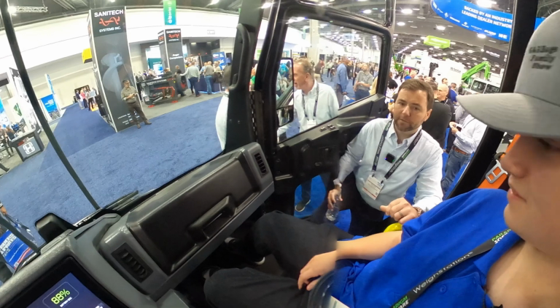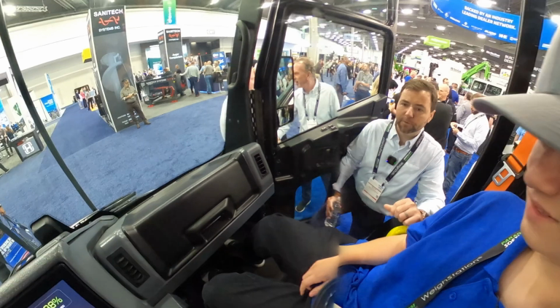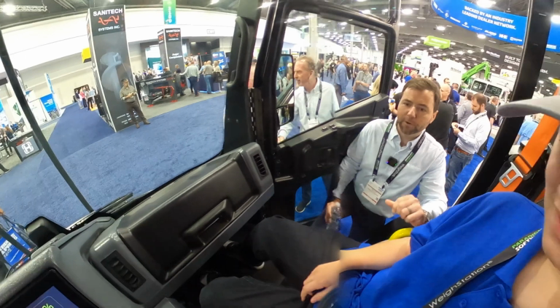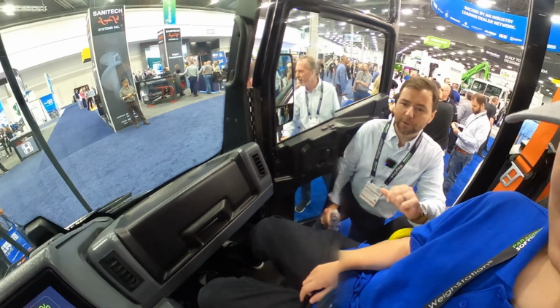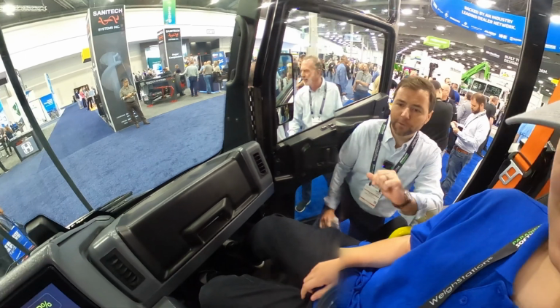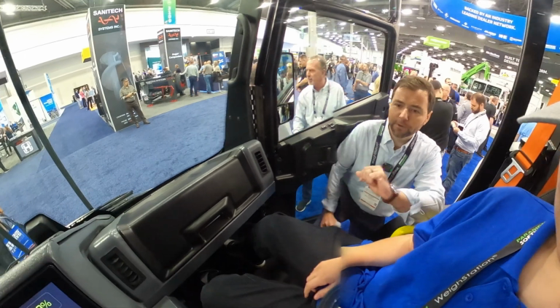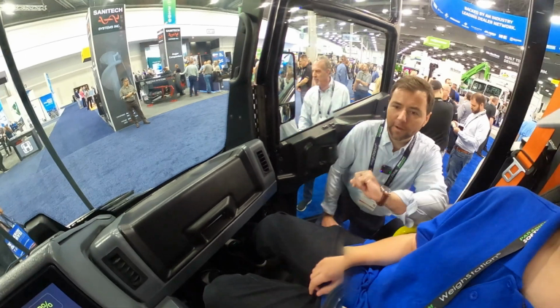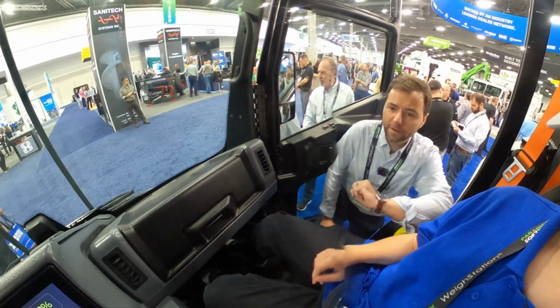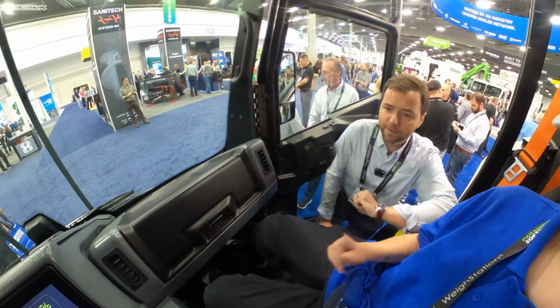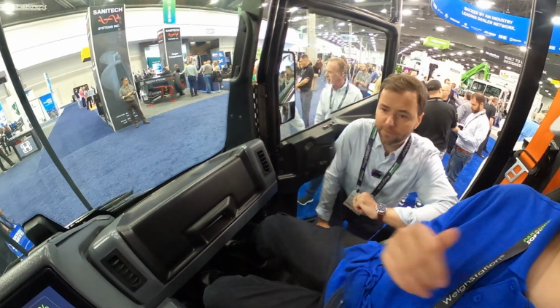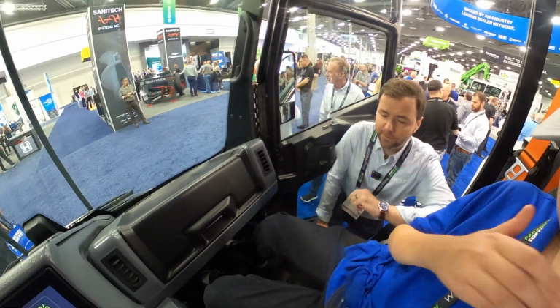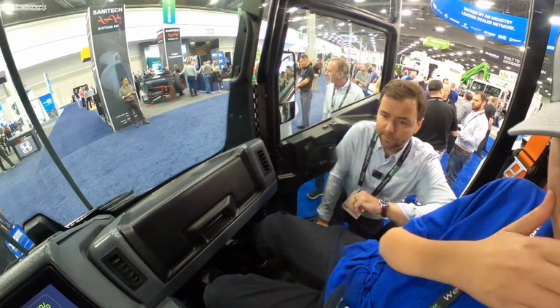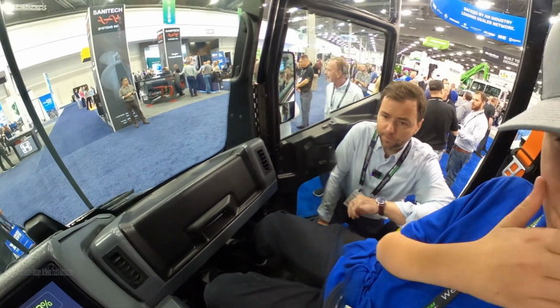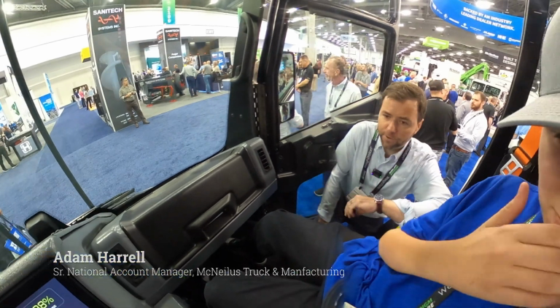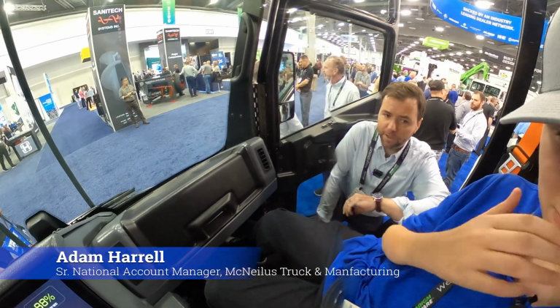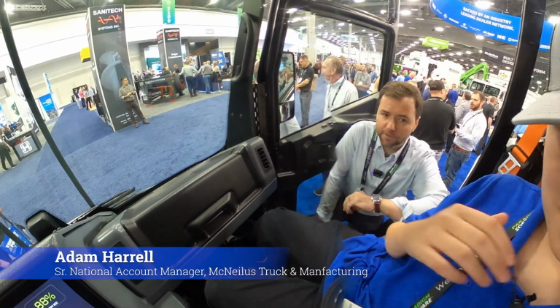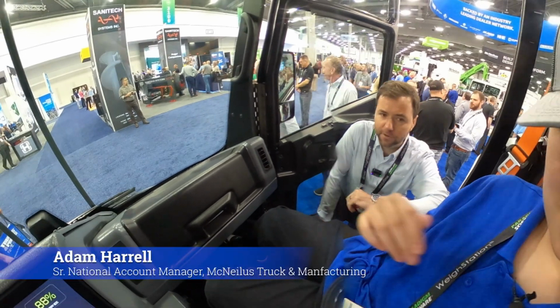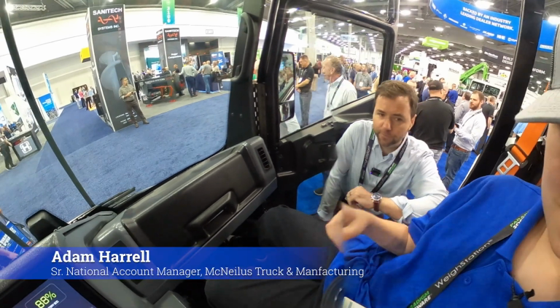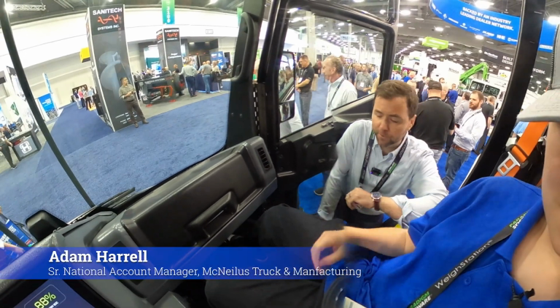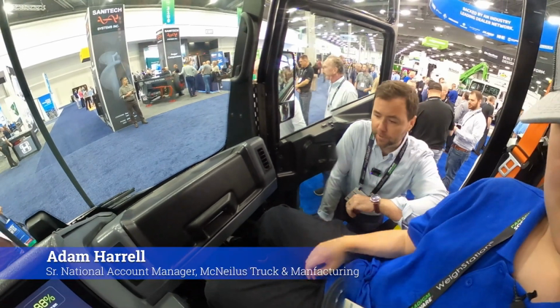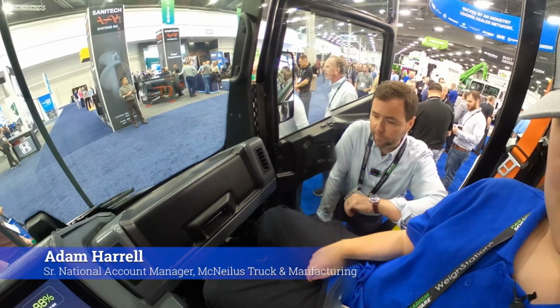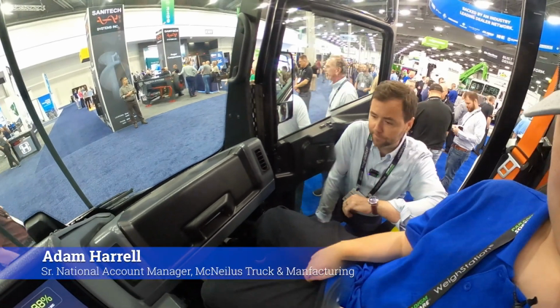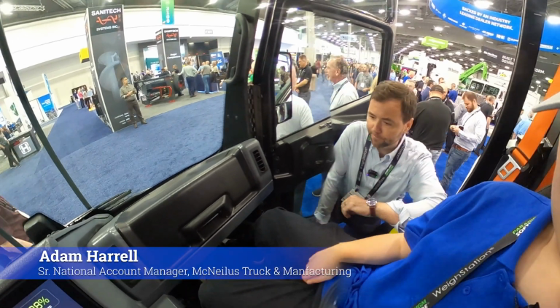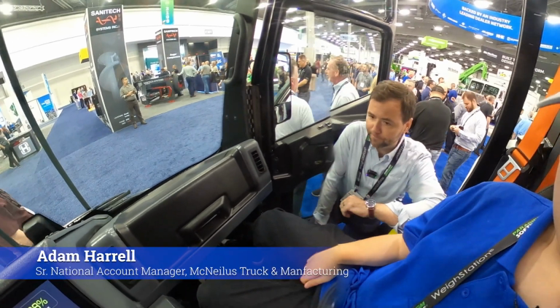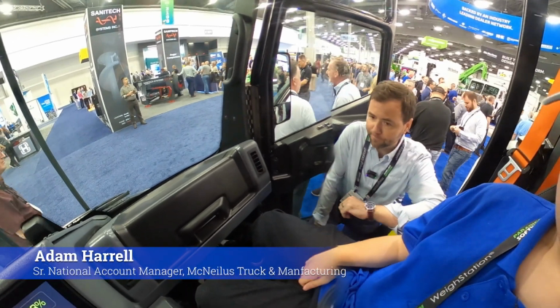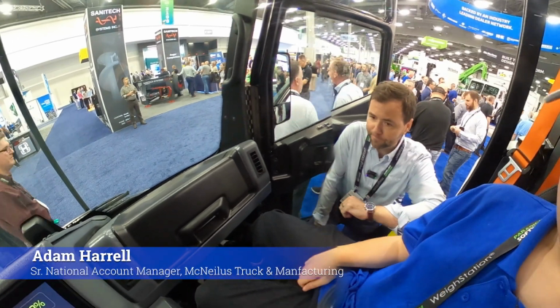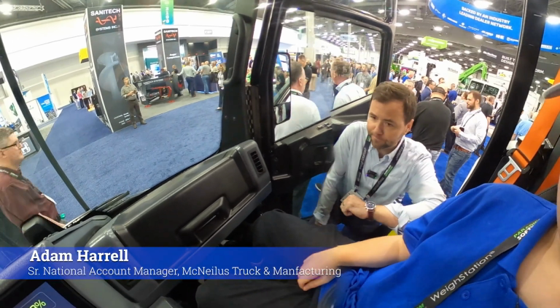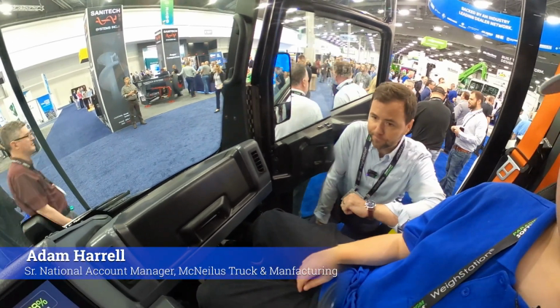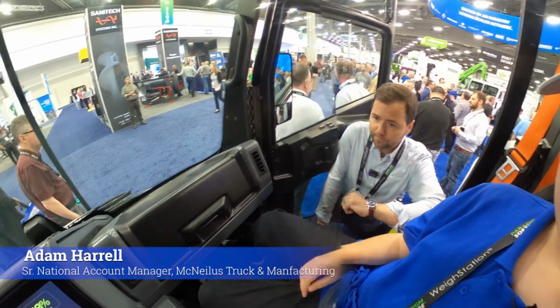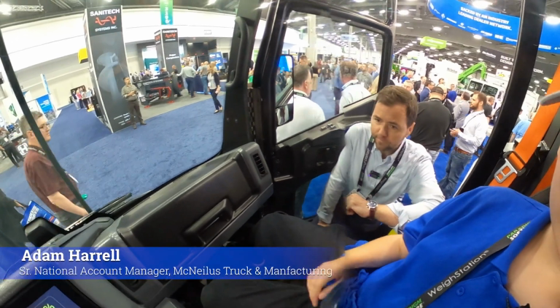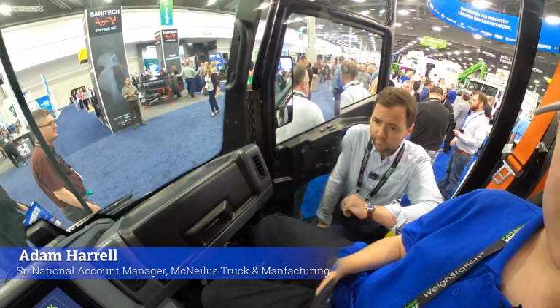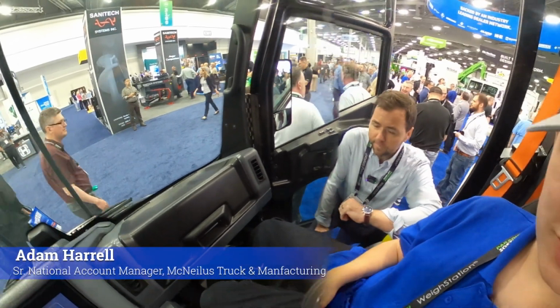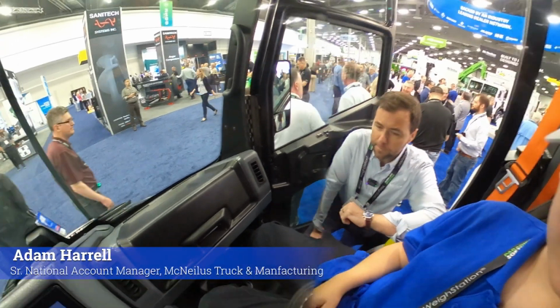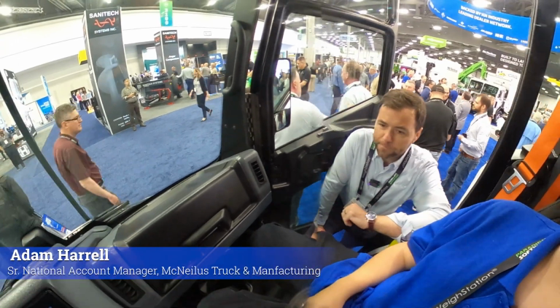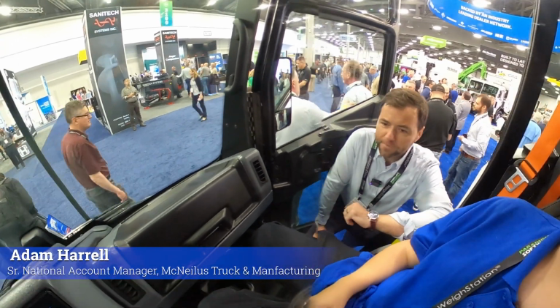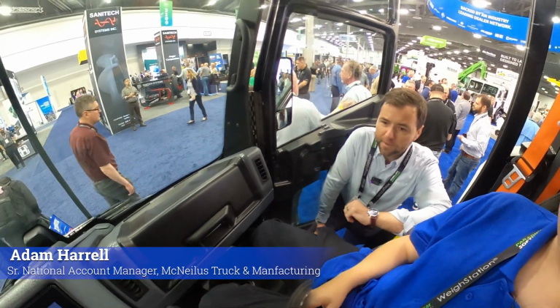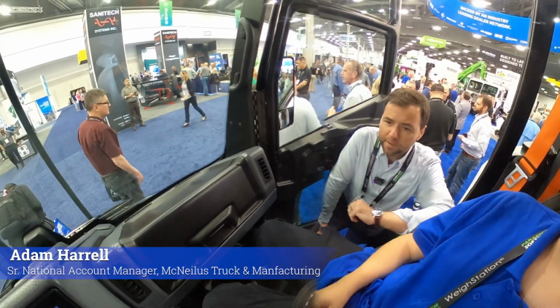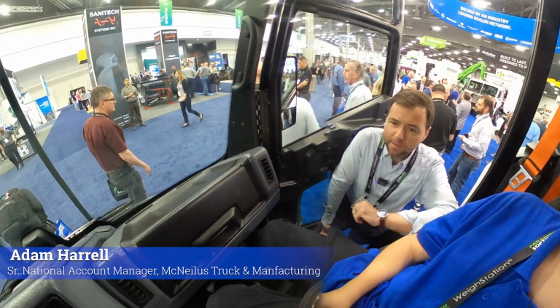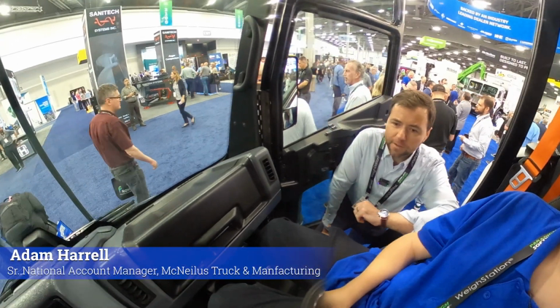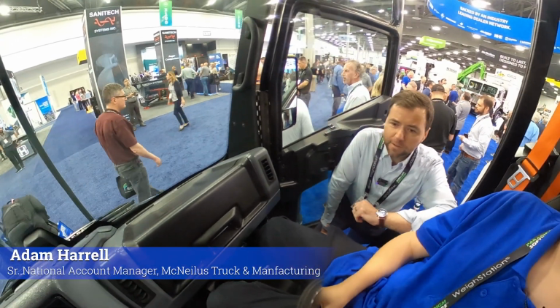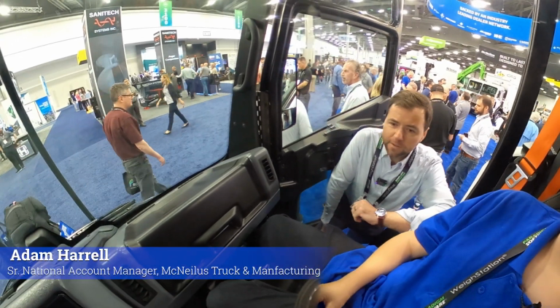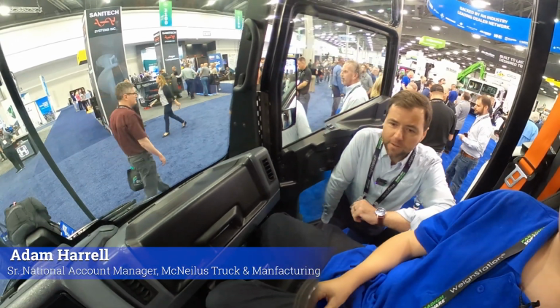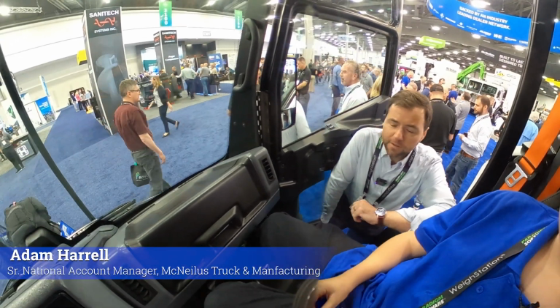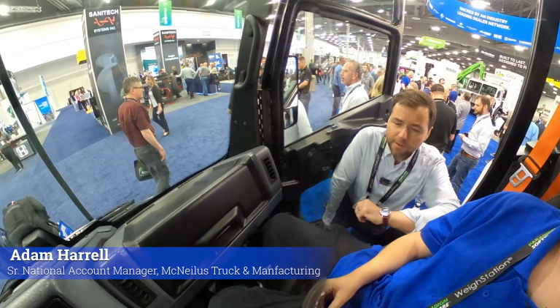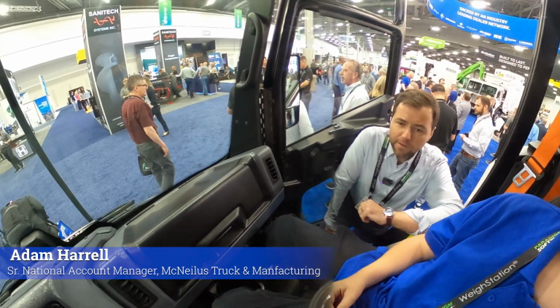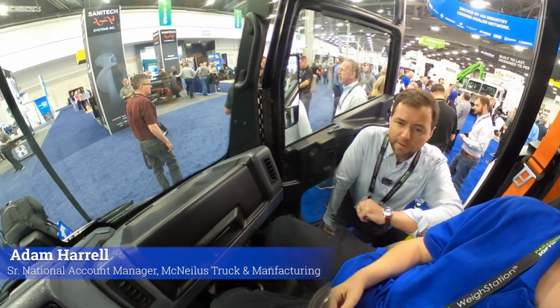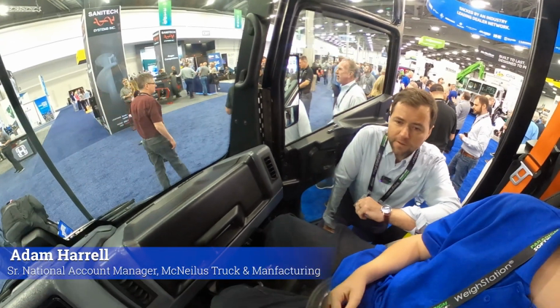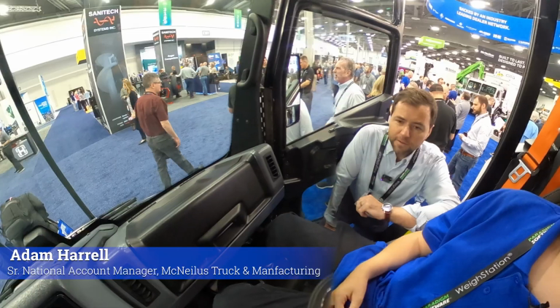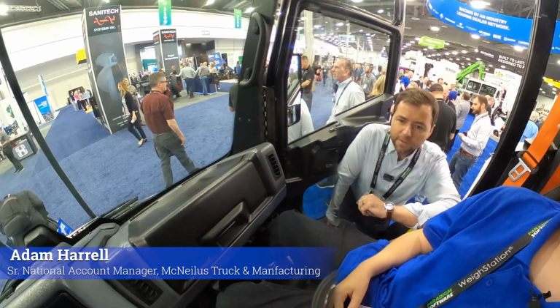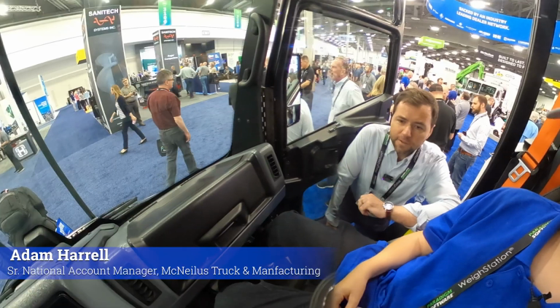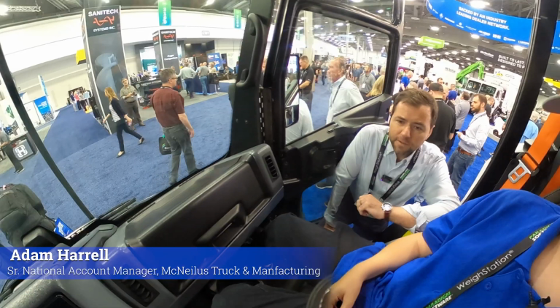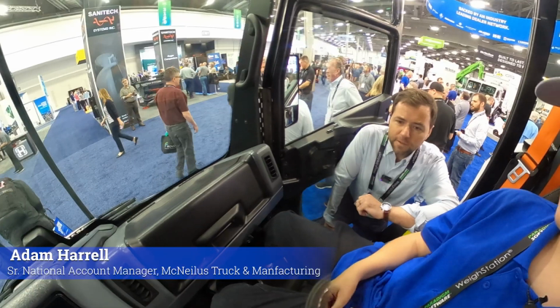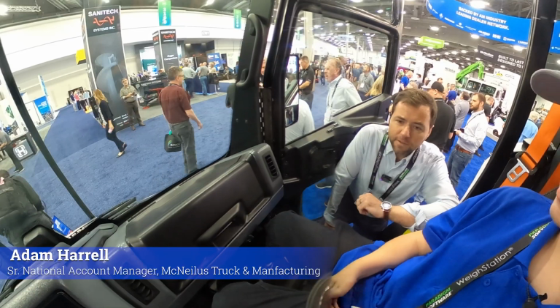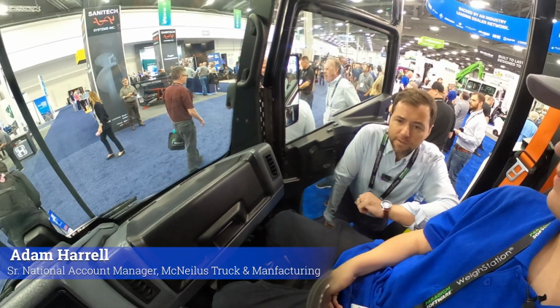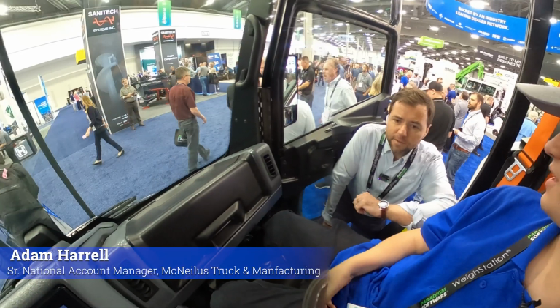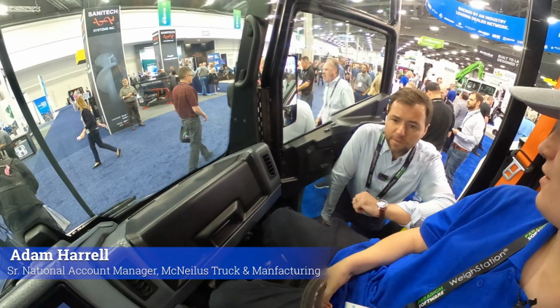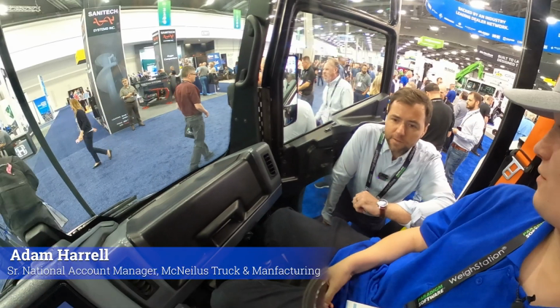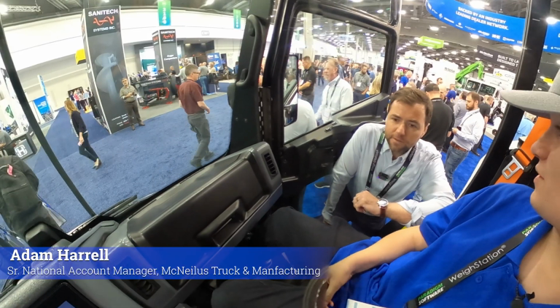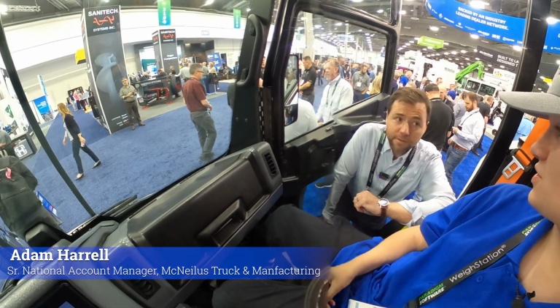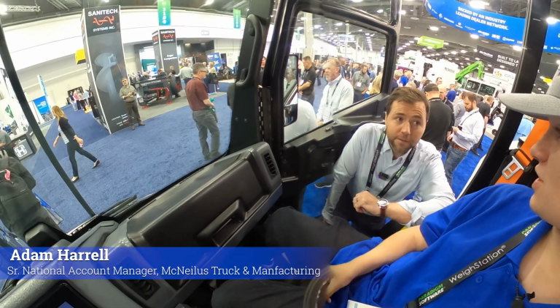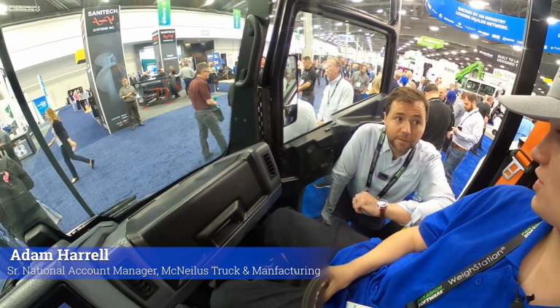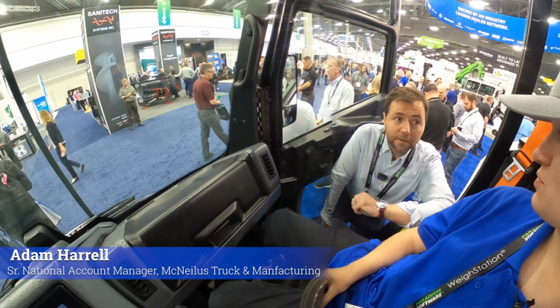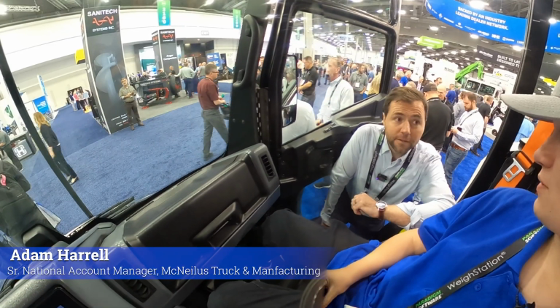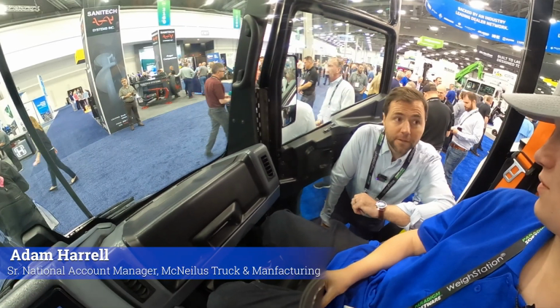So what are you guys looking for here? We're just looking around. It's my first time here at WasteExpo.